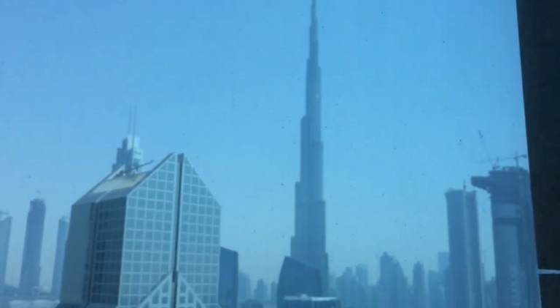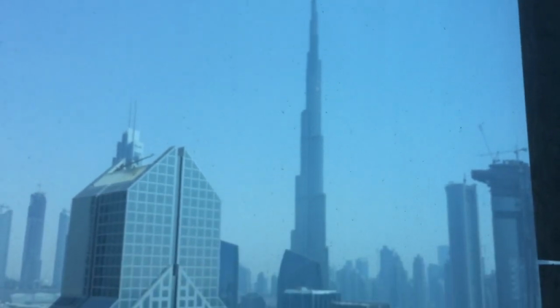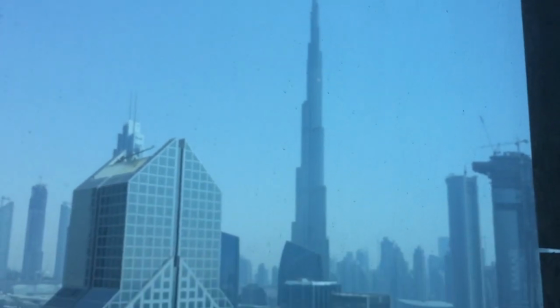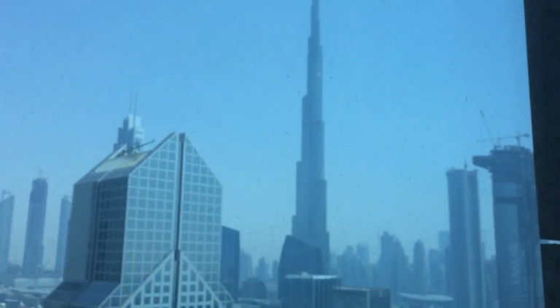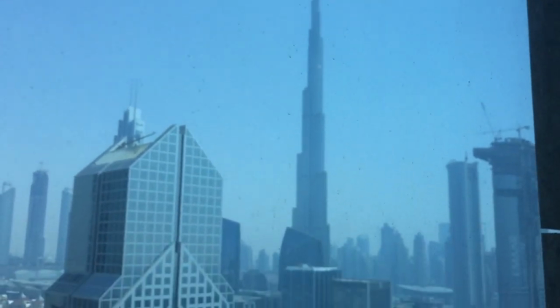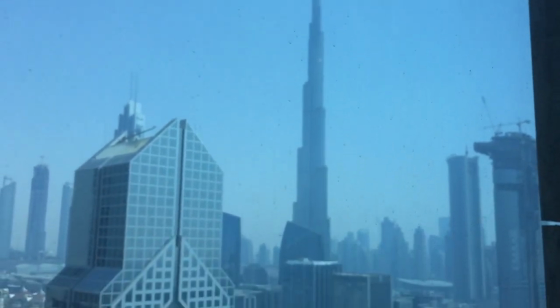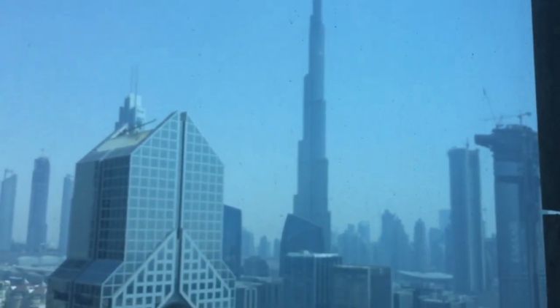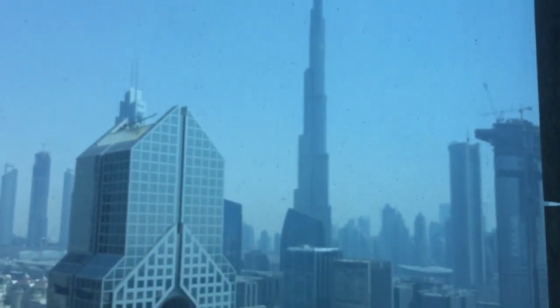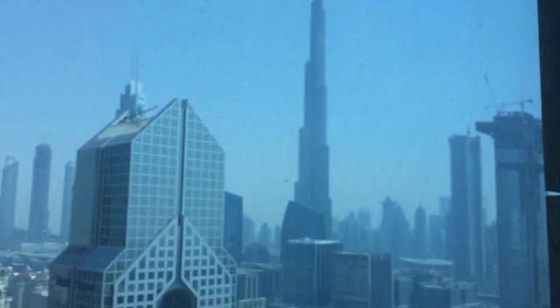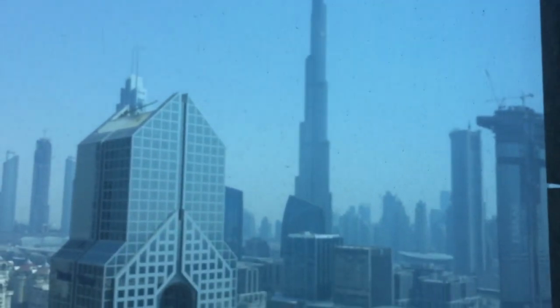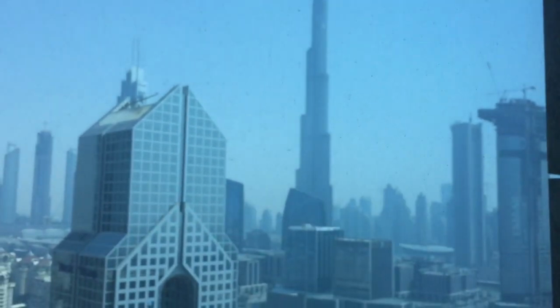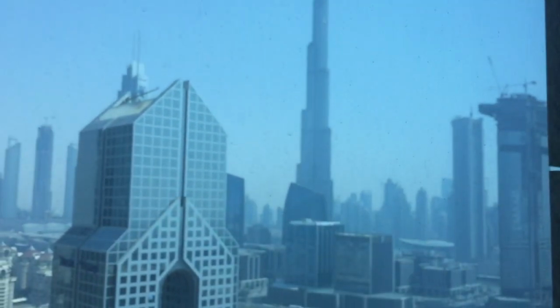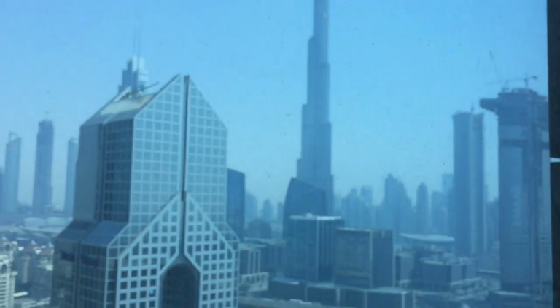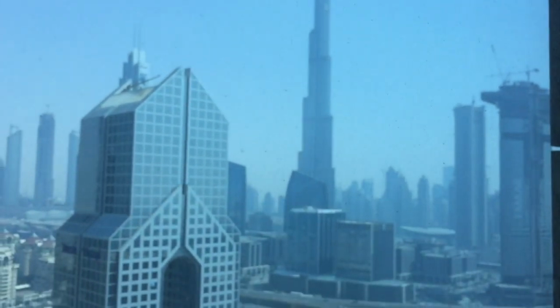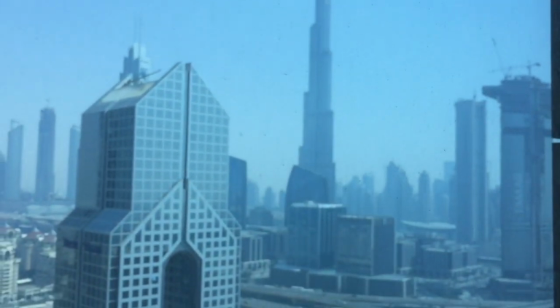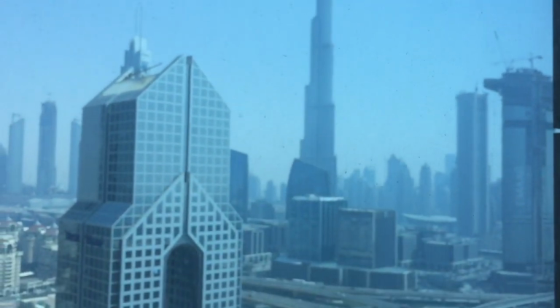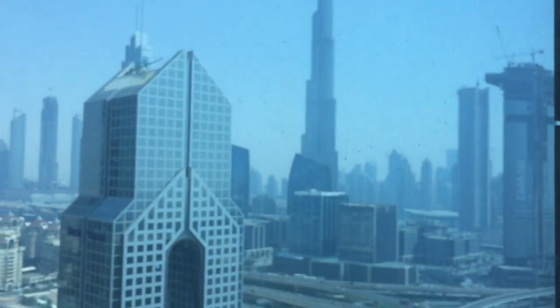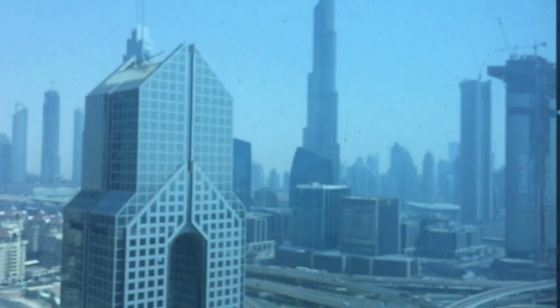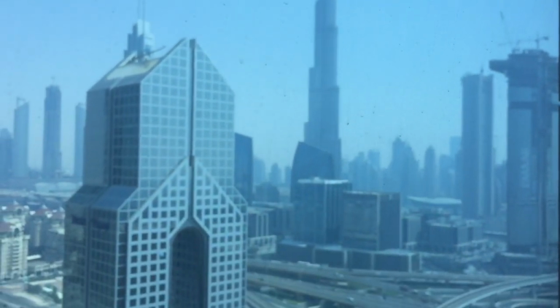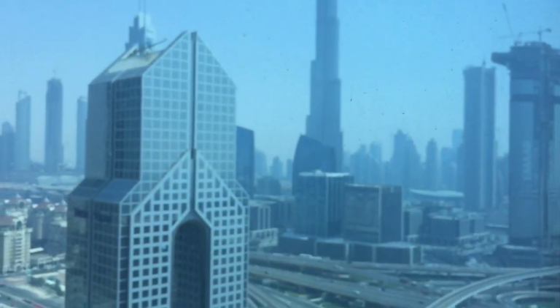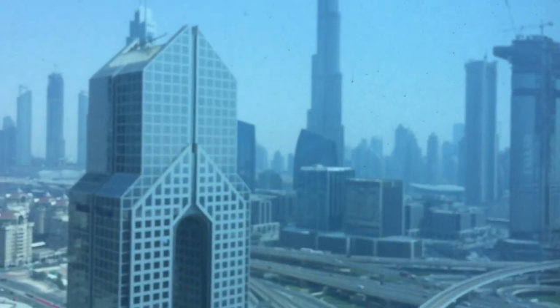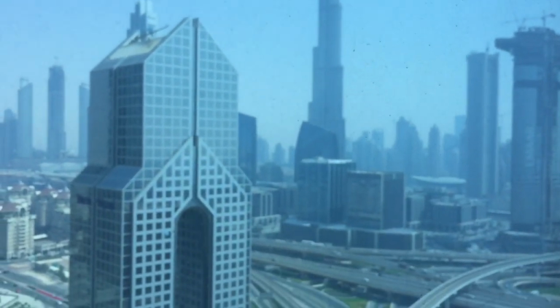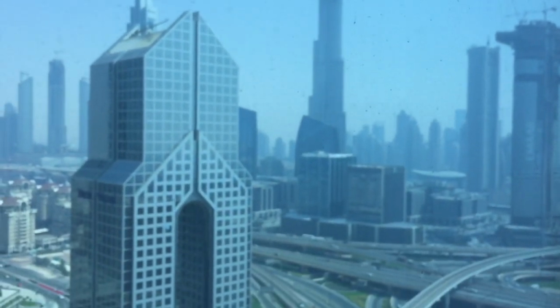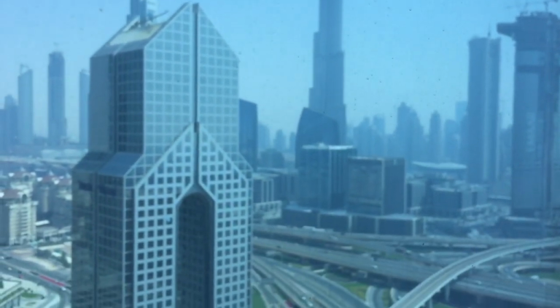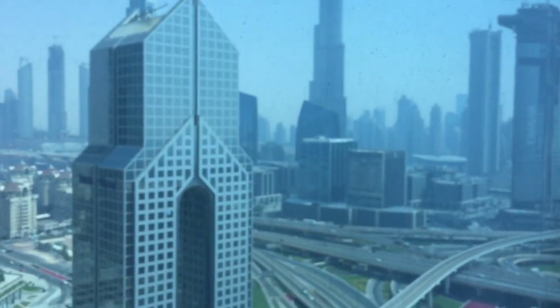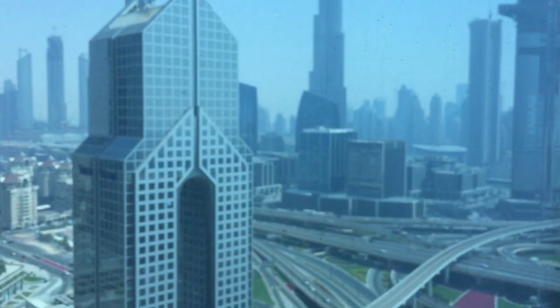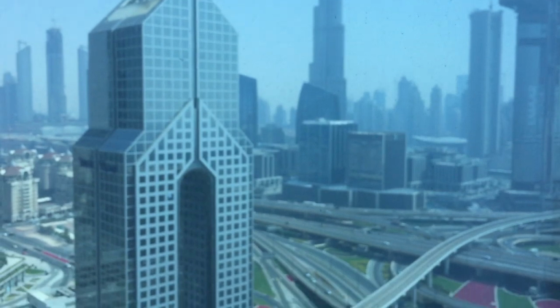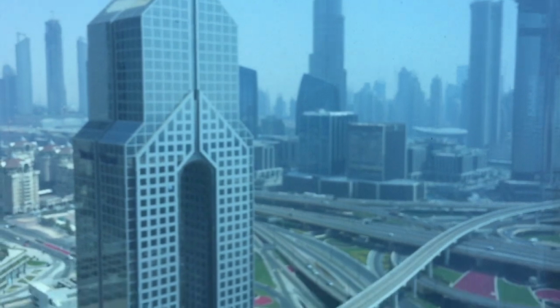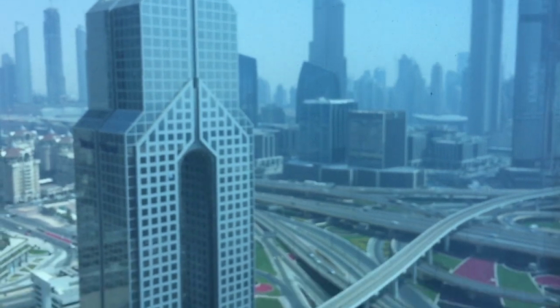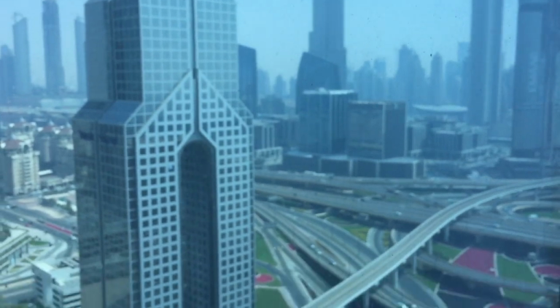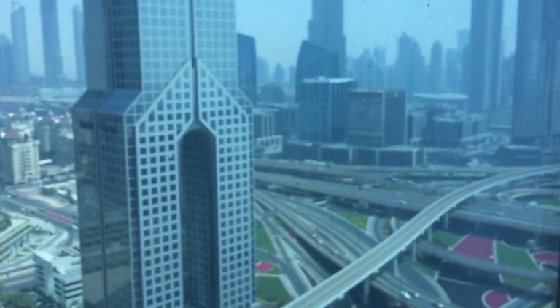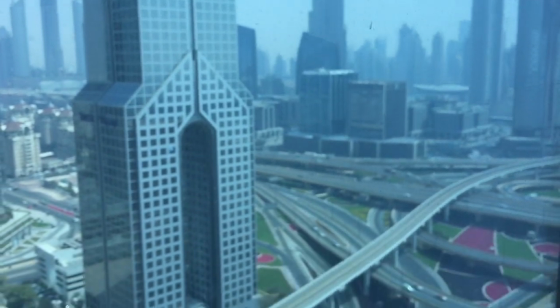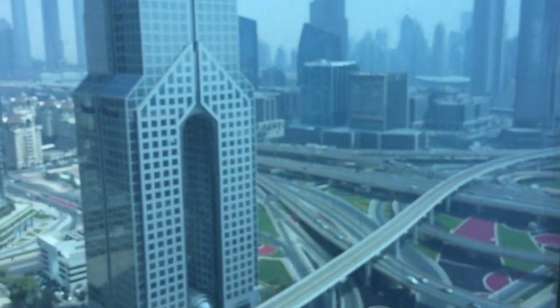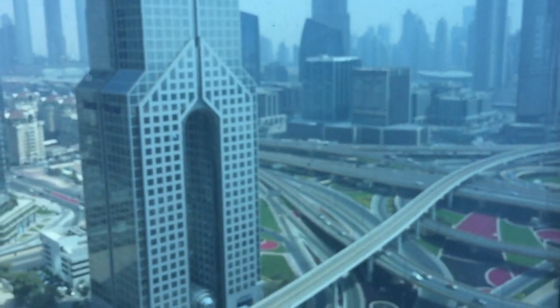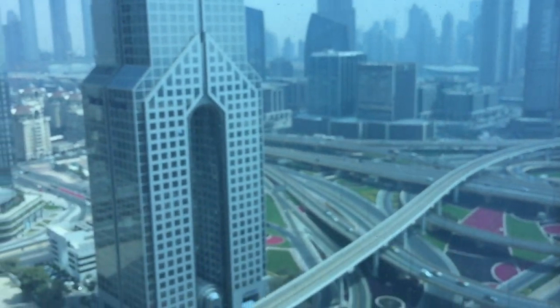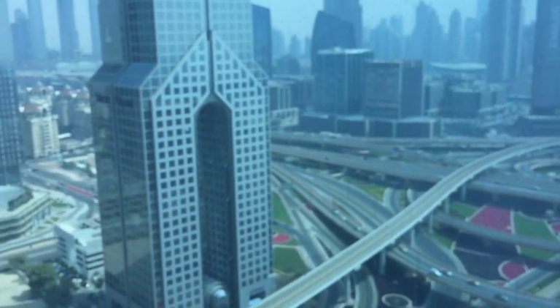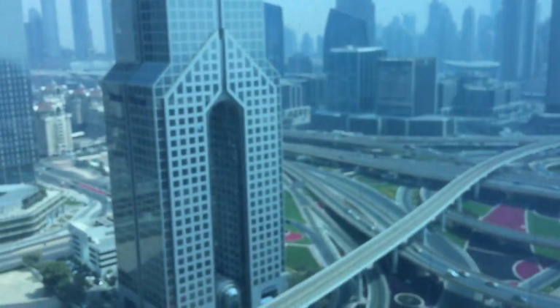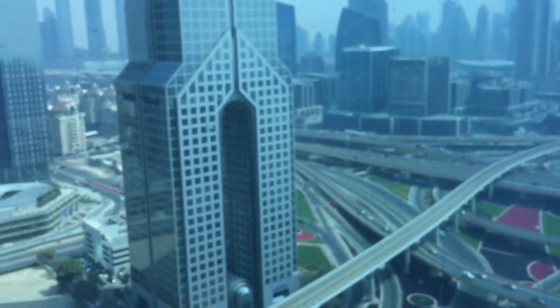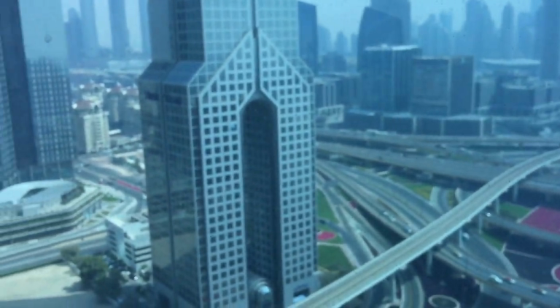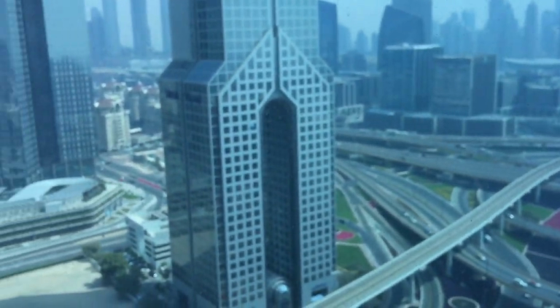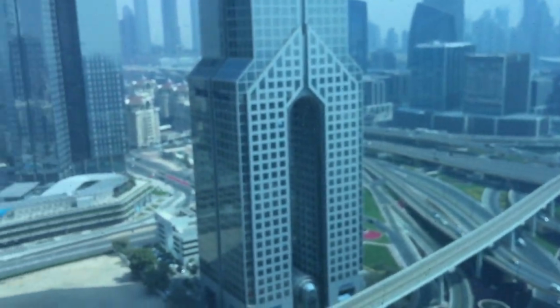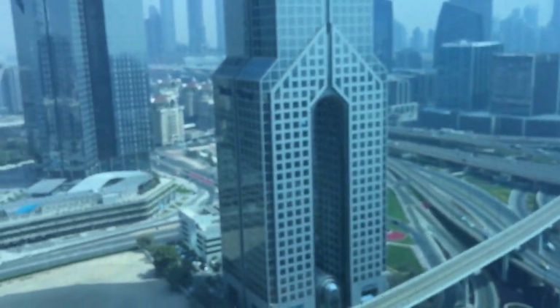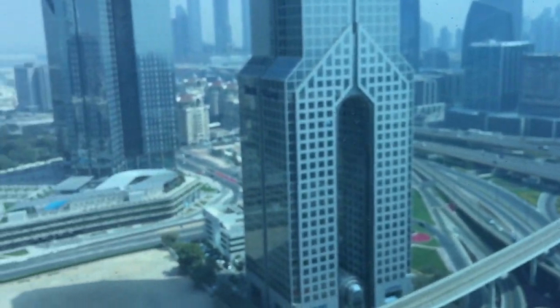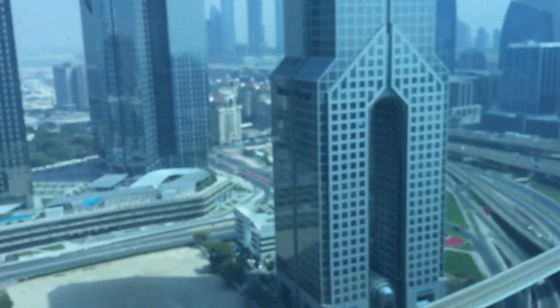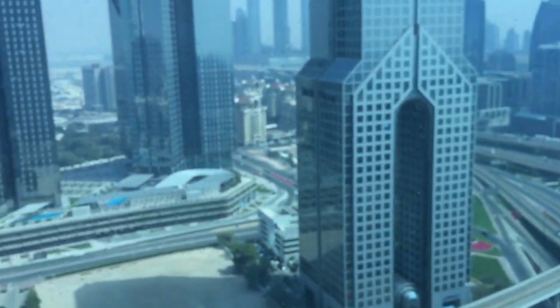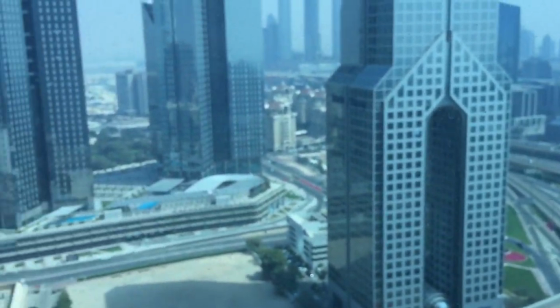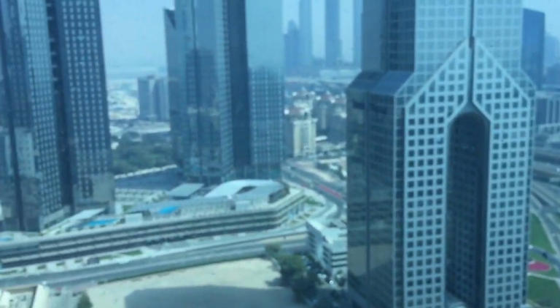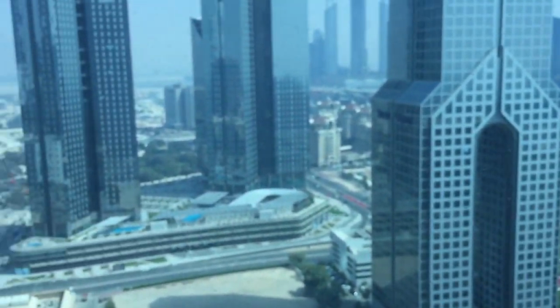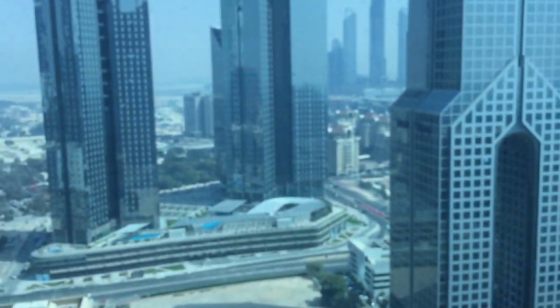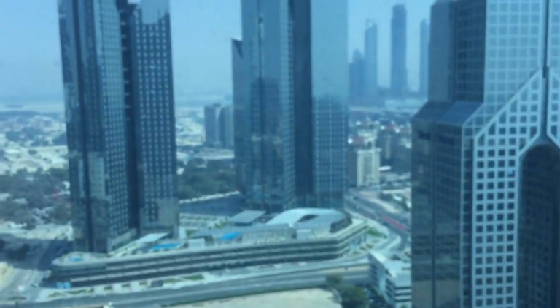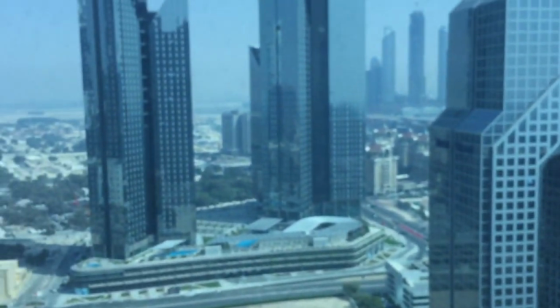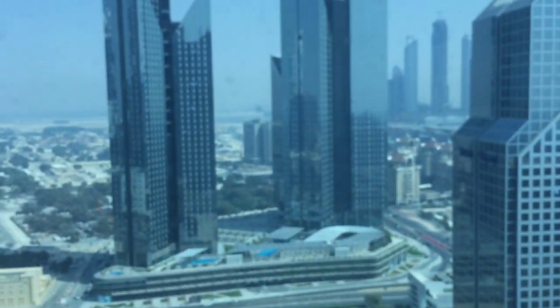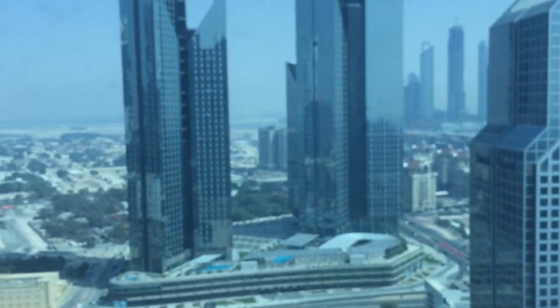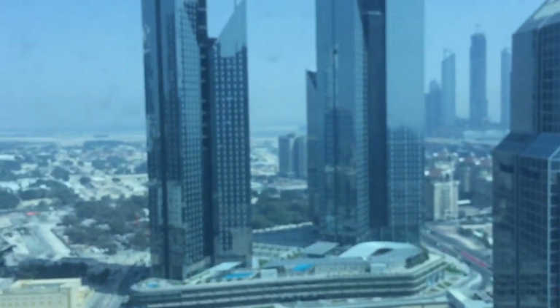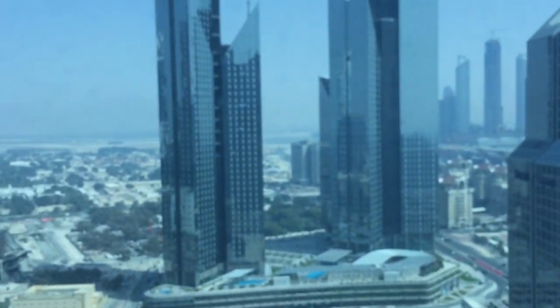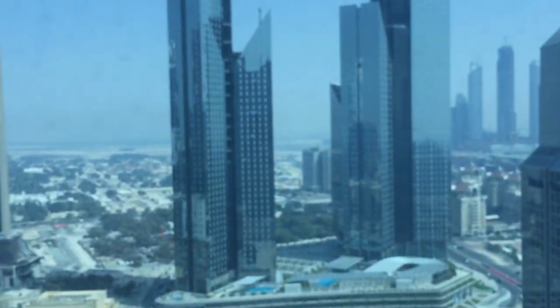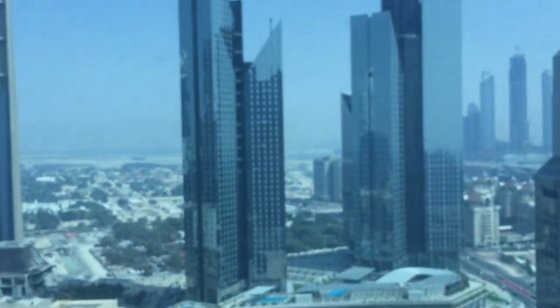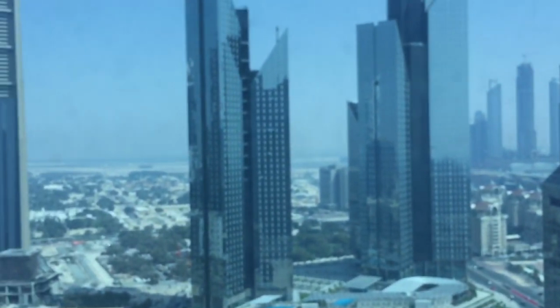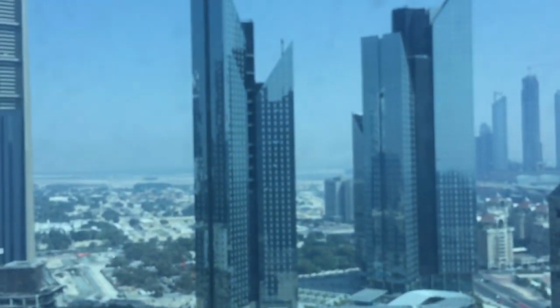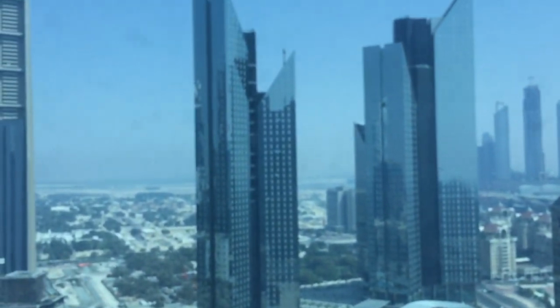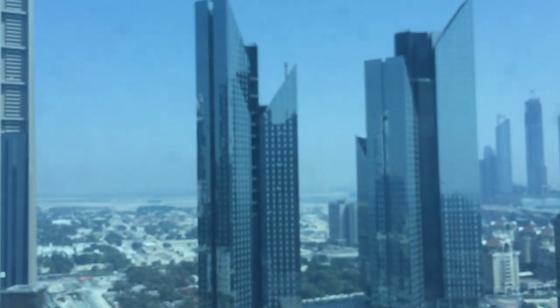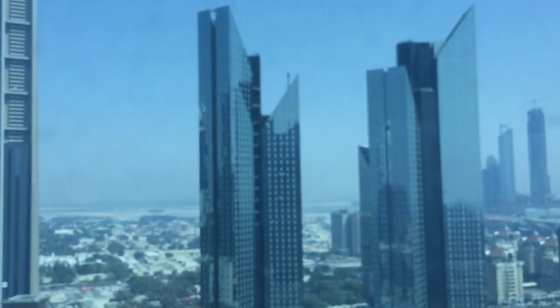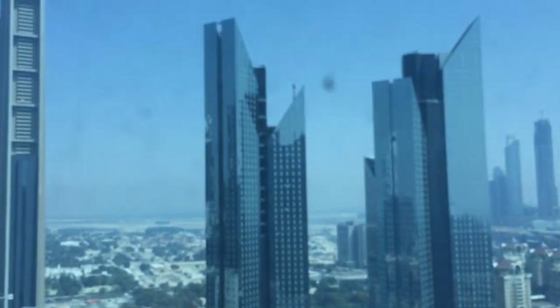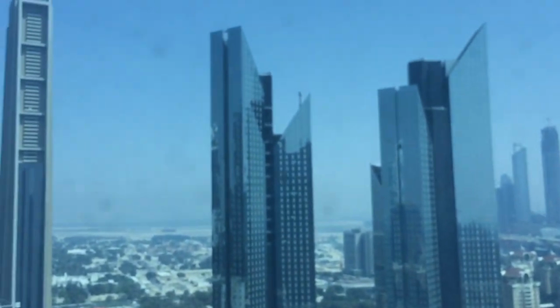This room has a nice view of the Burj Khalifa and you can see that the hotel is located quite central and in the business area.